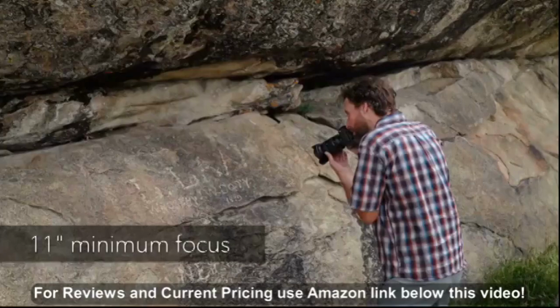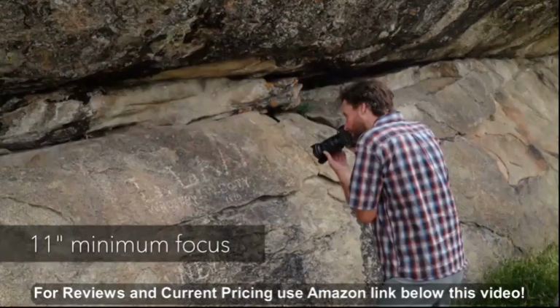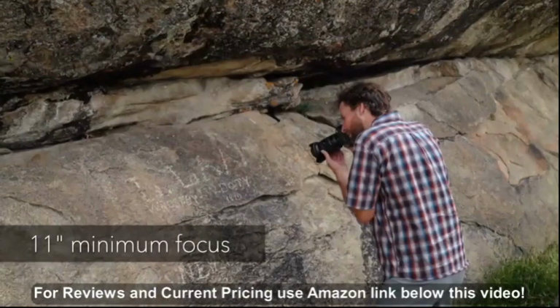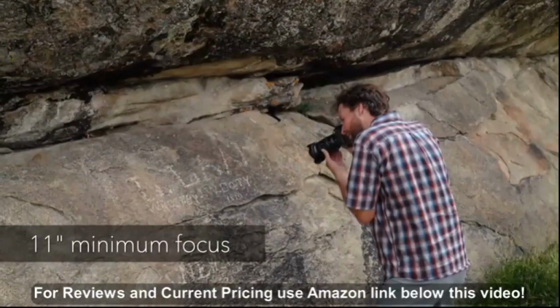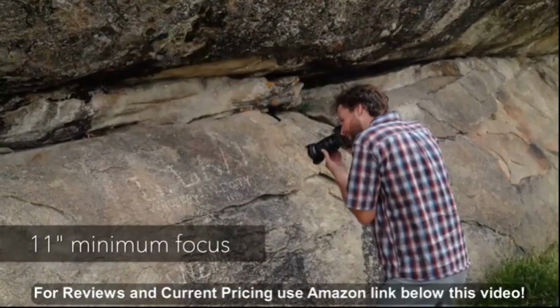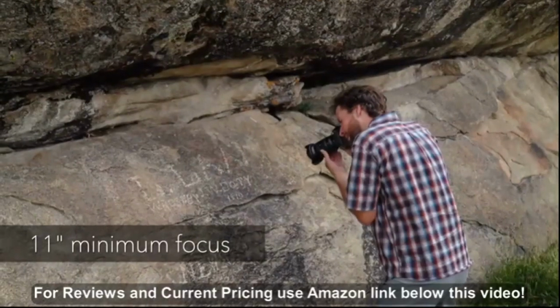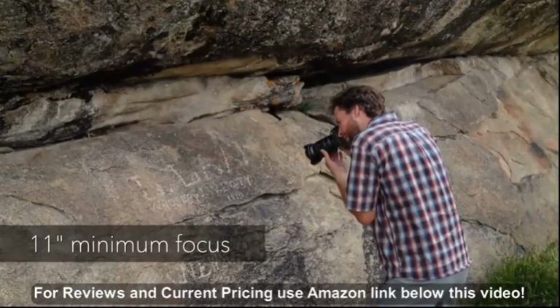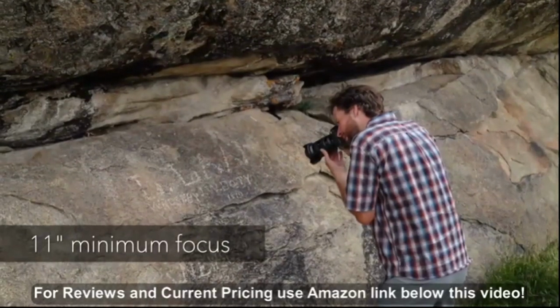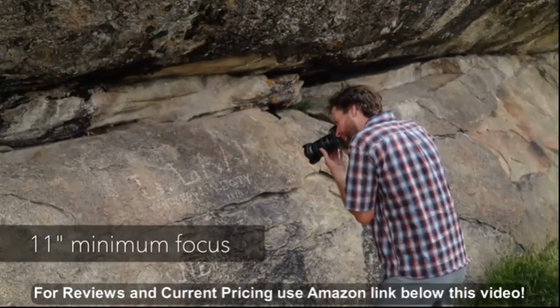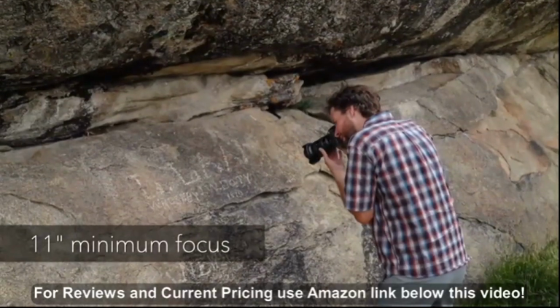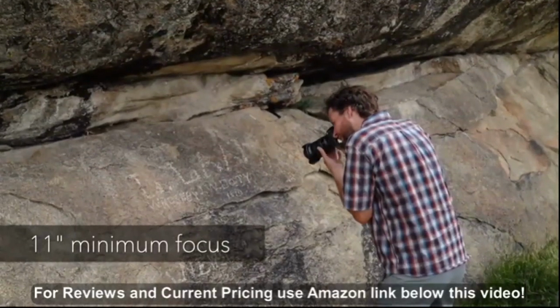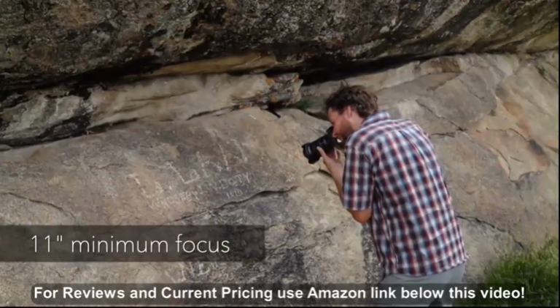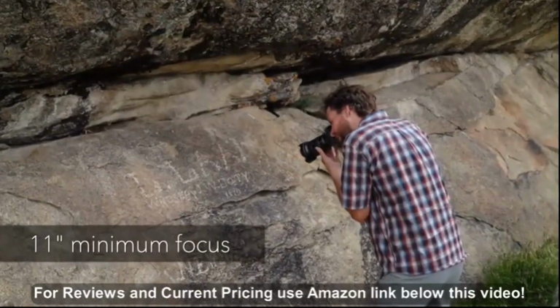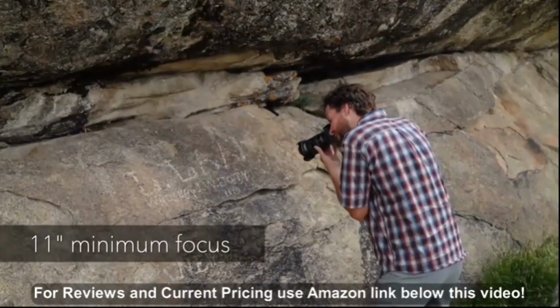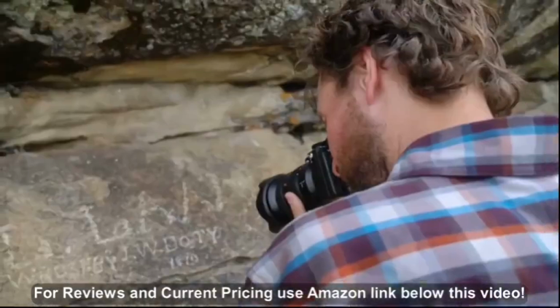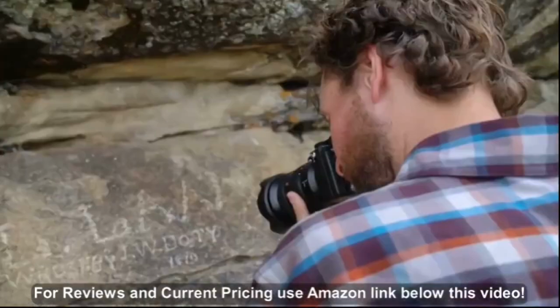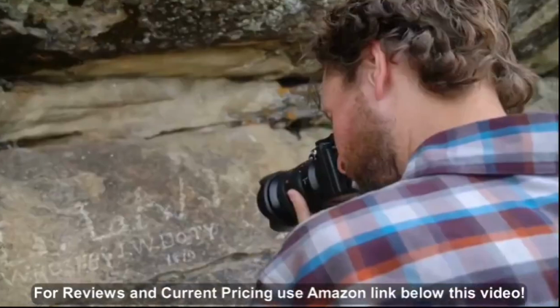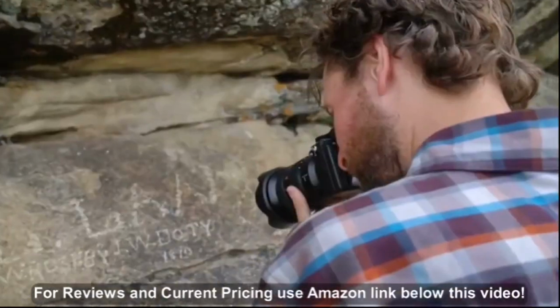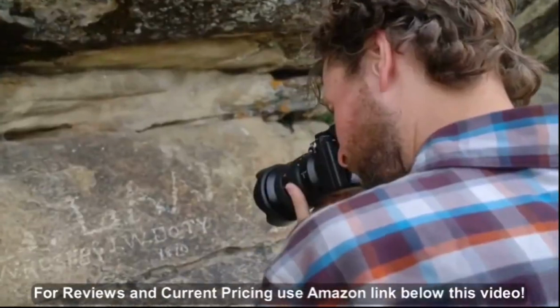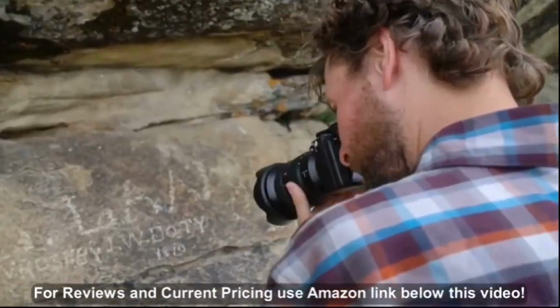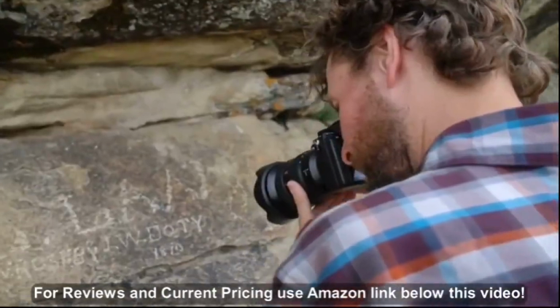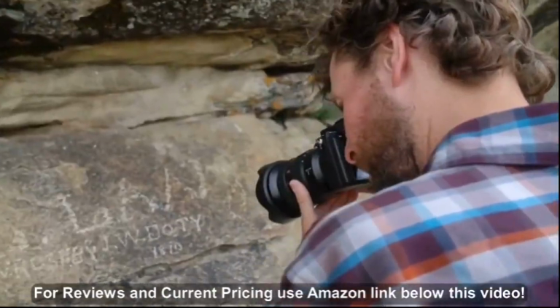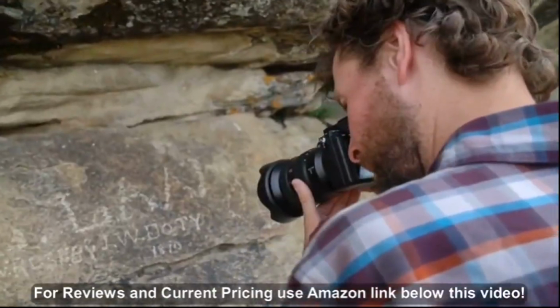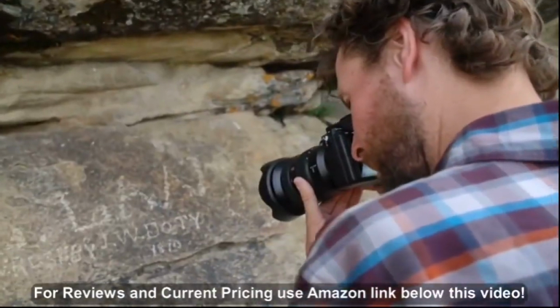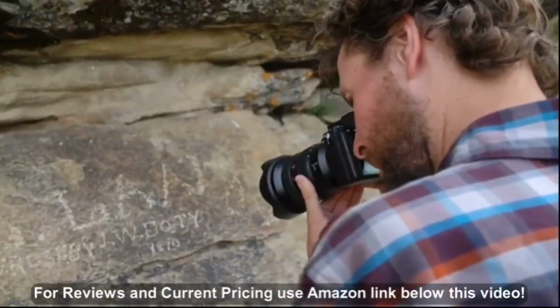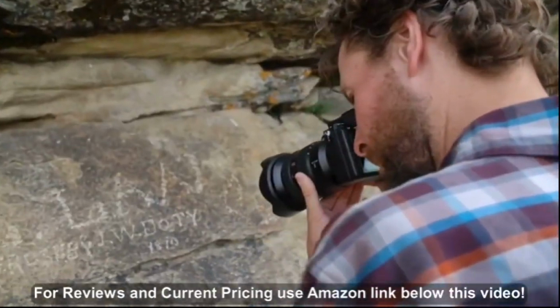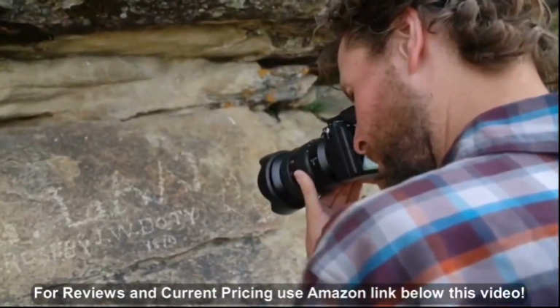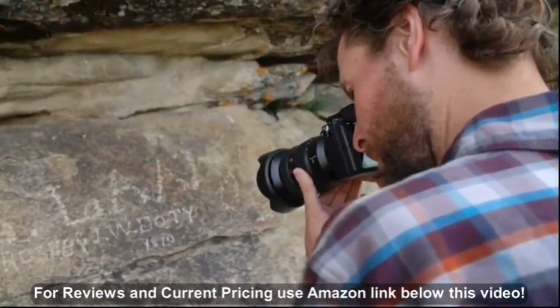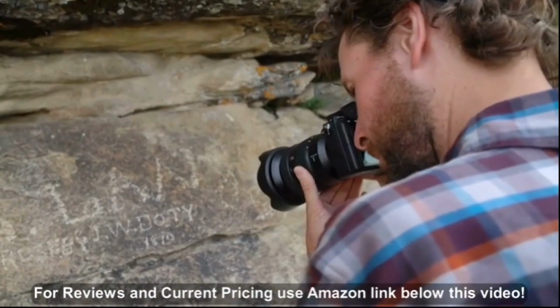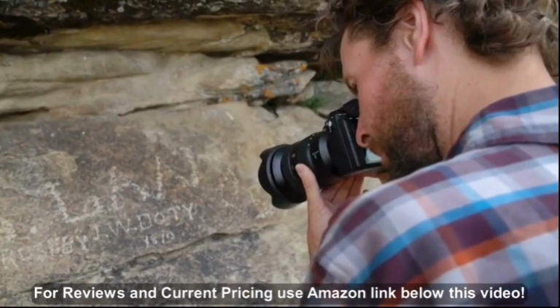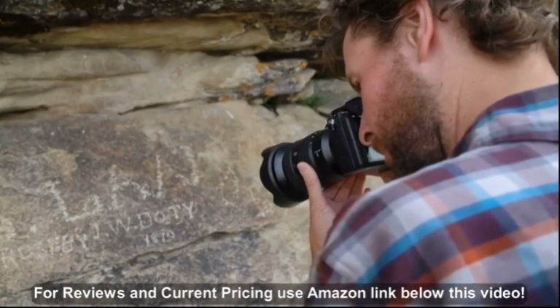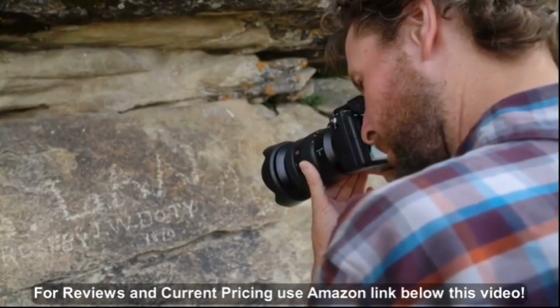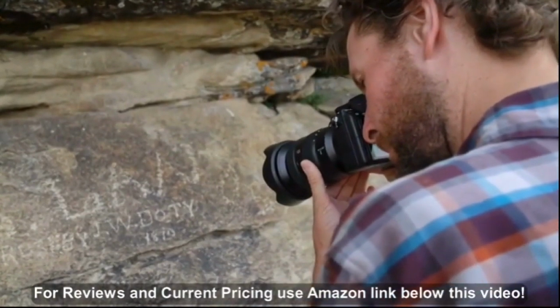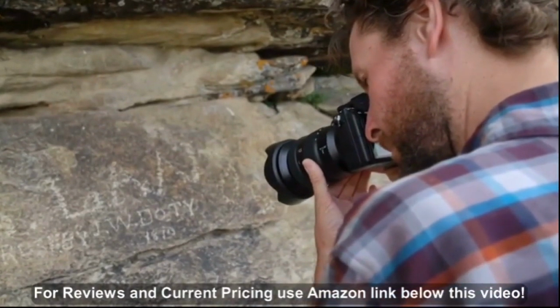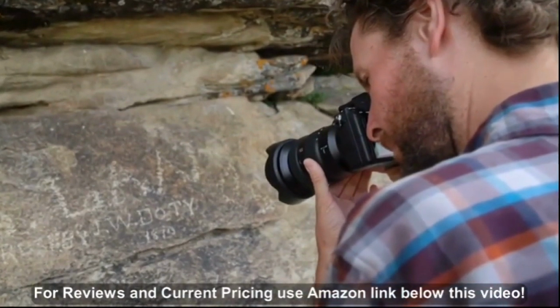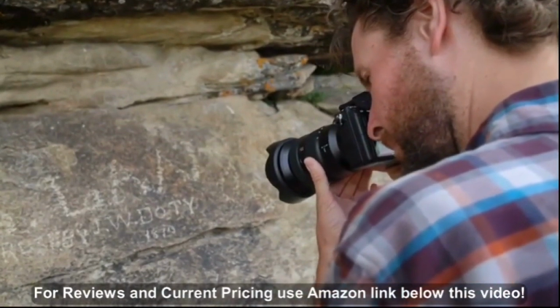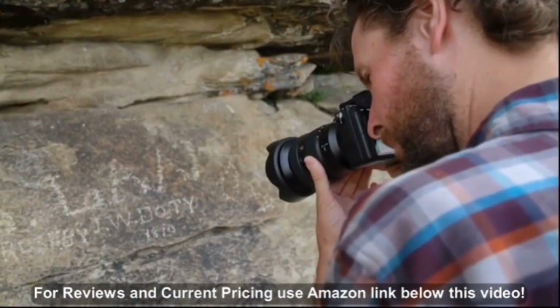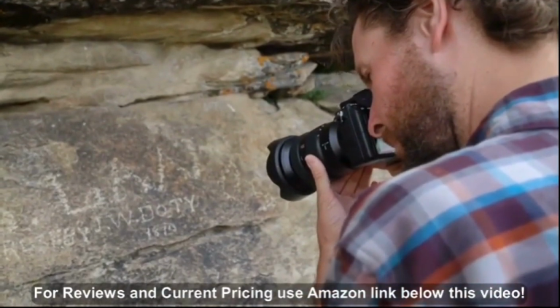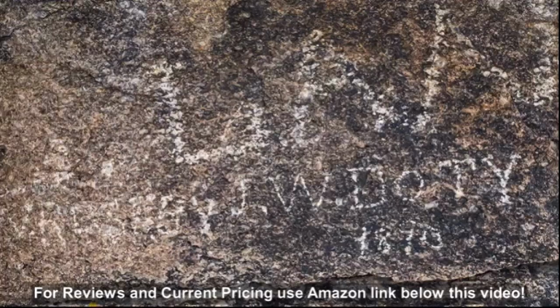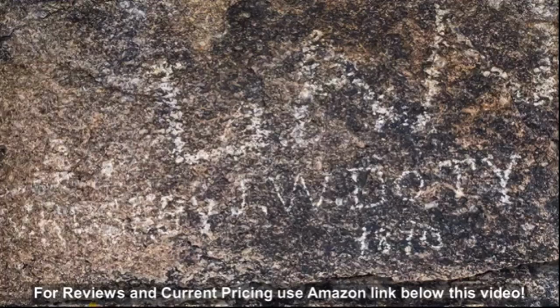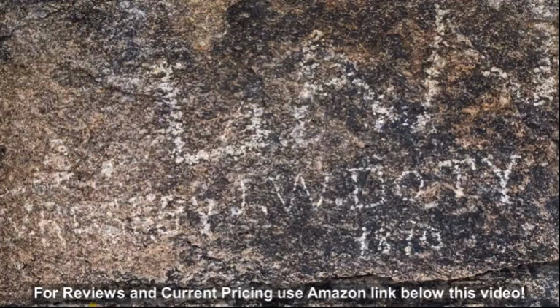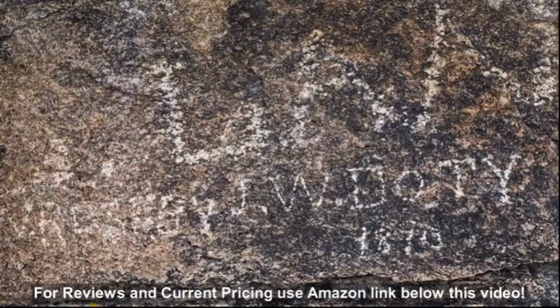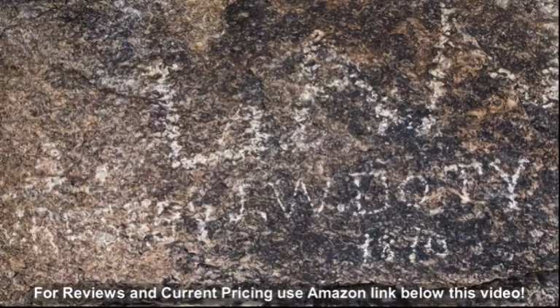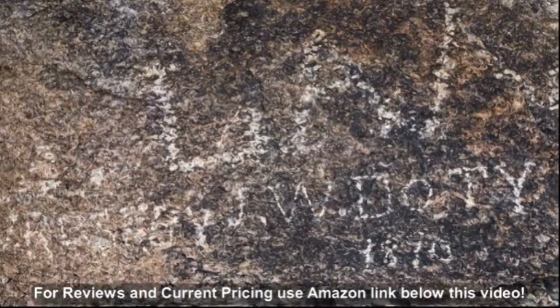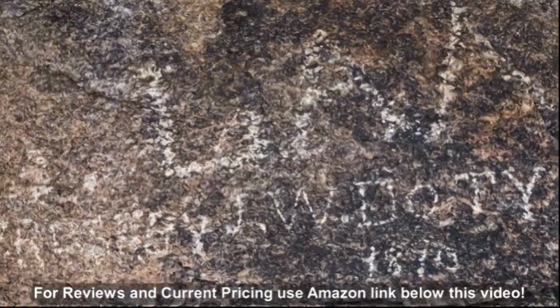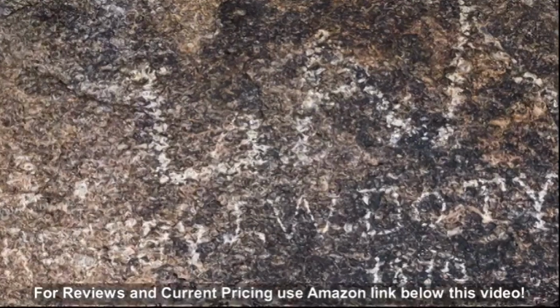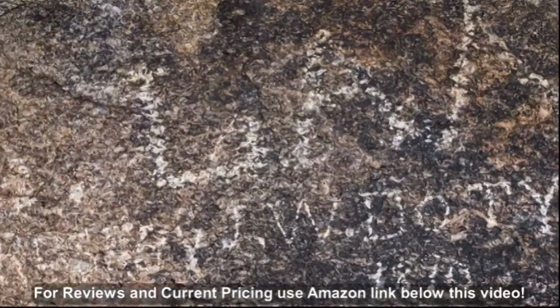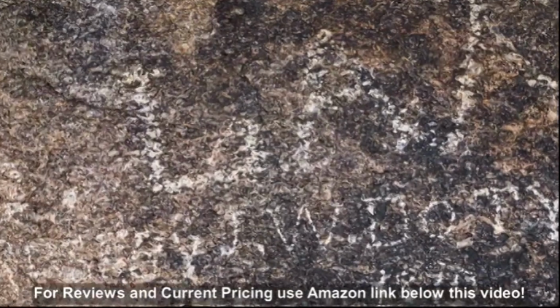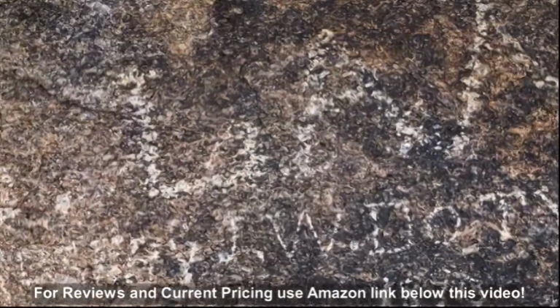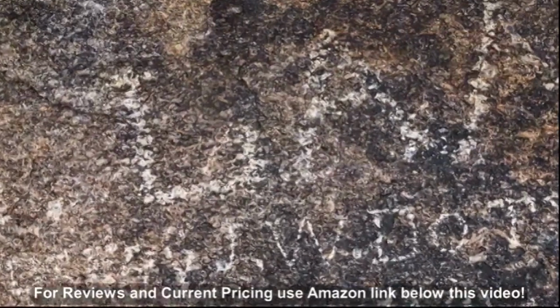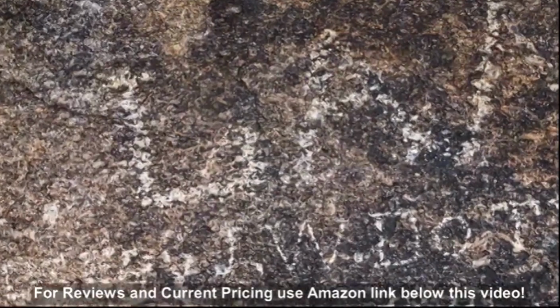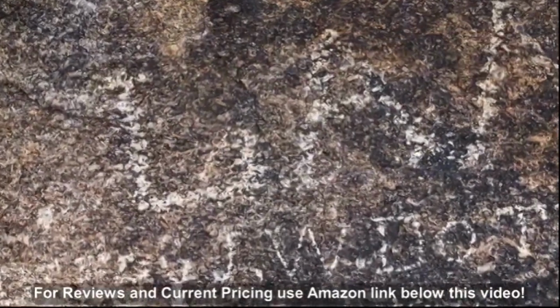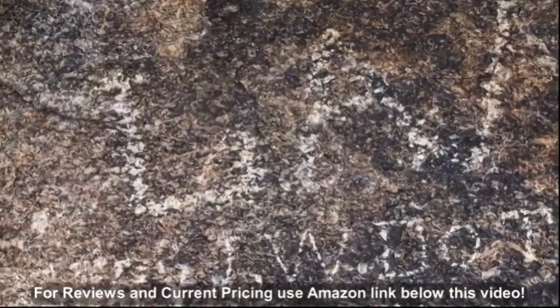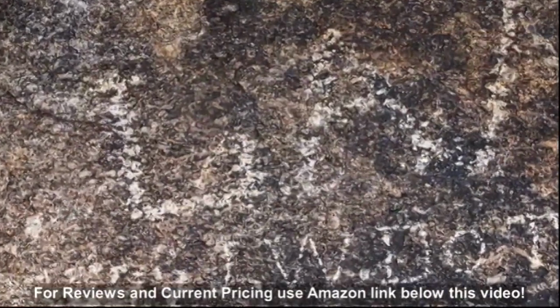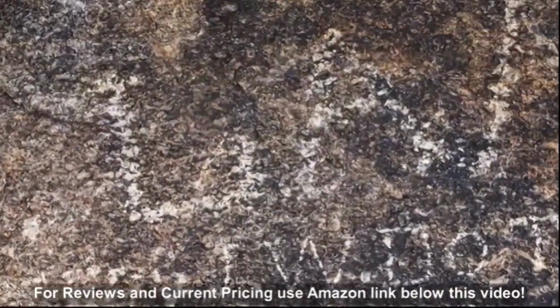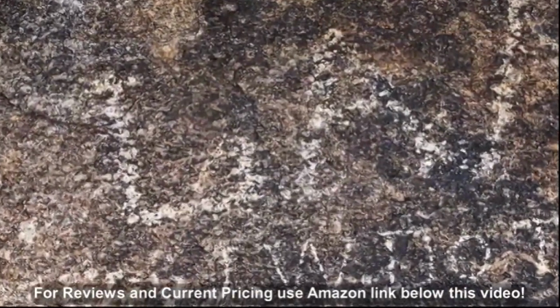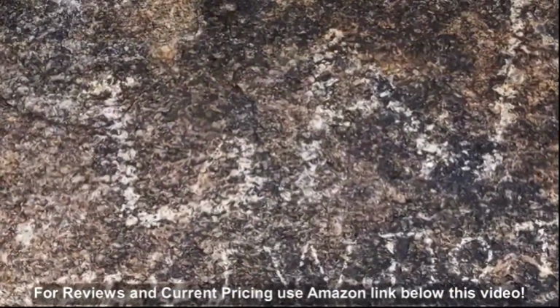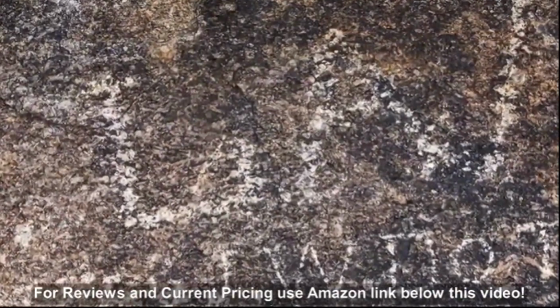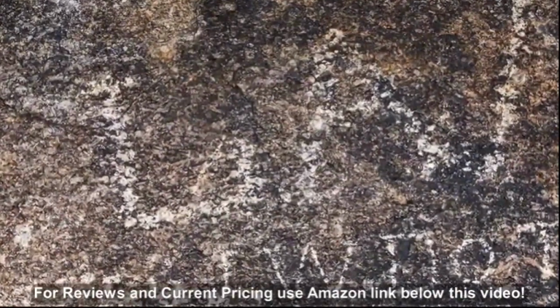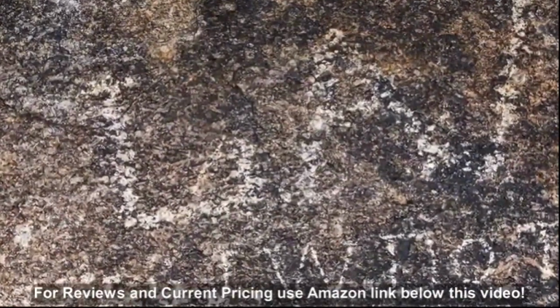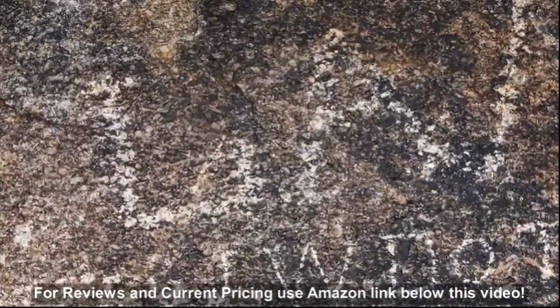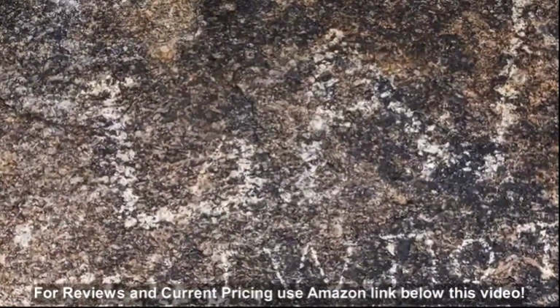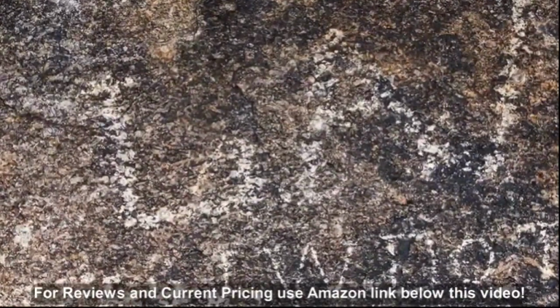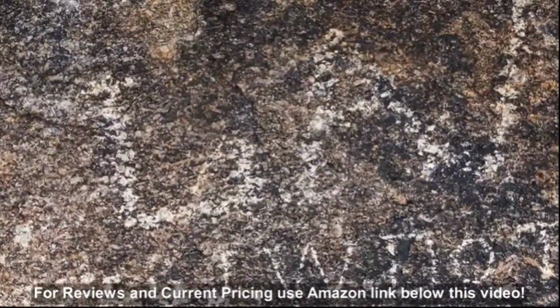Close focus distance is good at just over 11 inches from the focal plane, meaning you'll be able to get nice and close to subjects to exaggerate the wide-angle perspective.